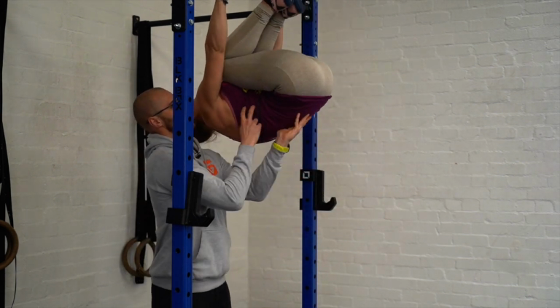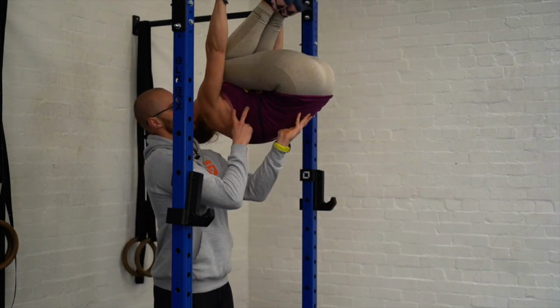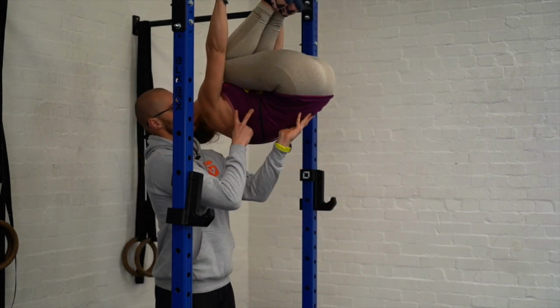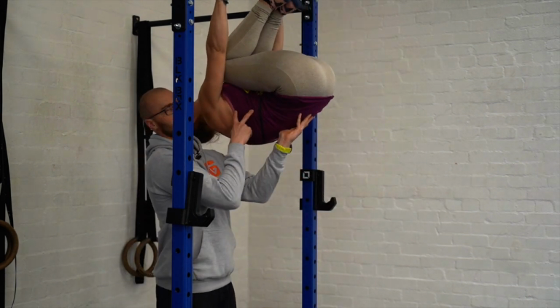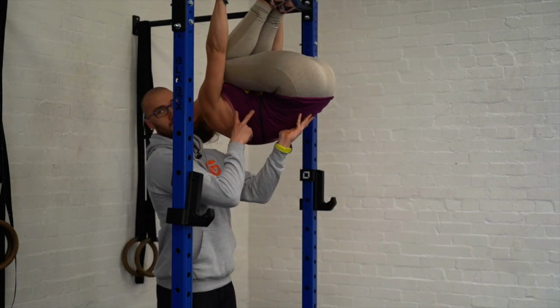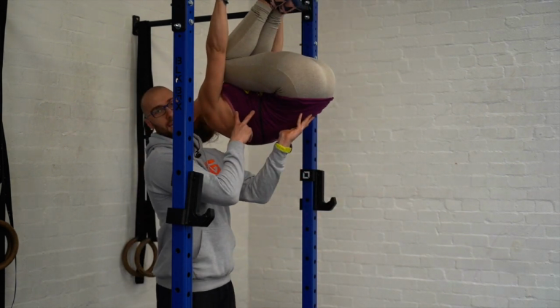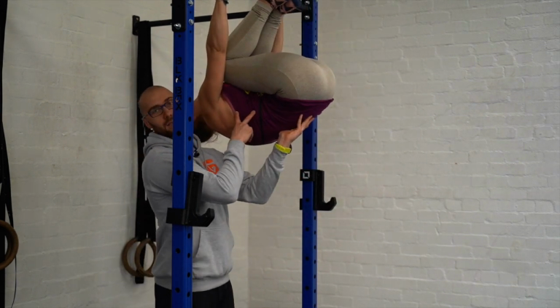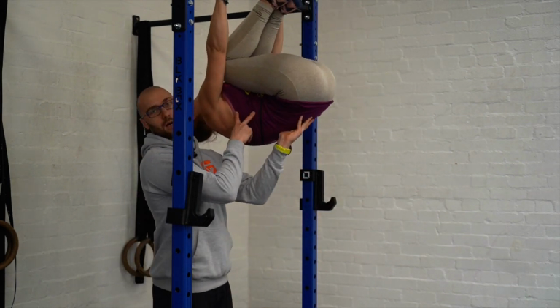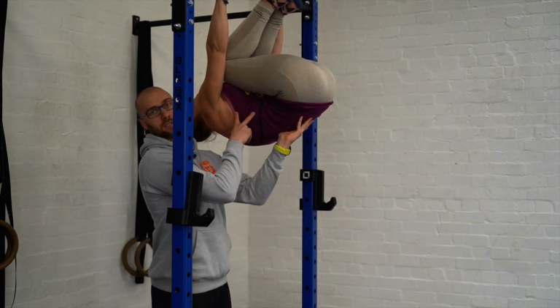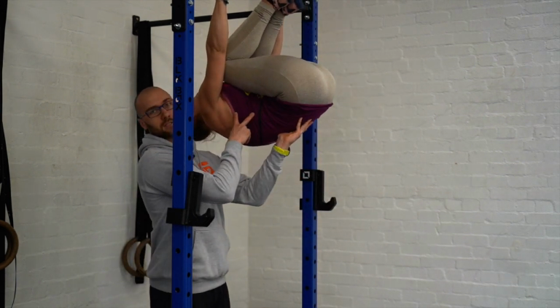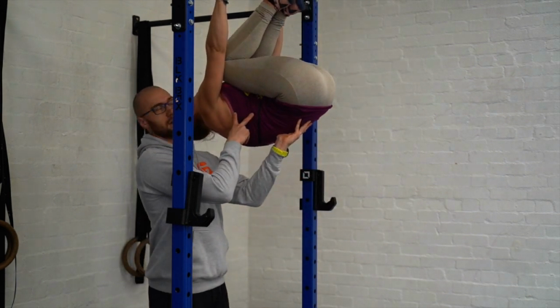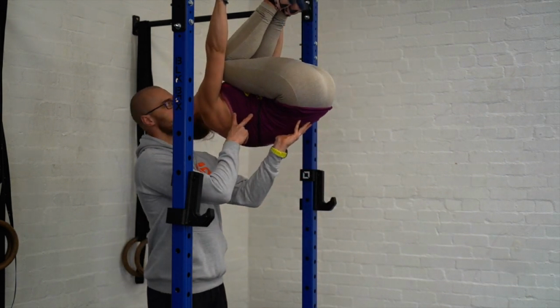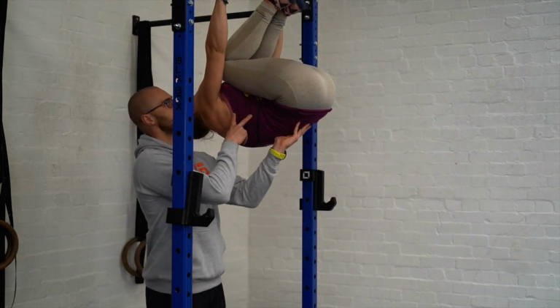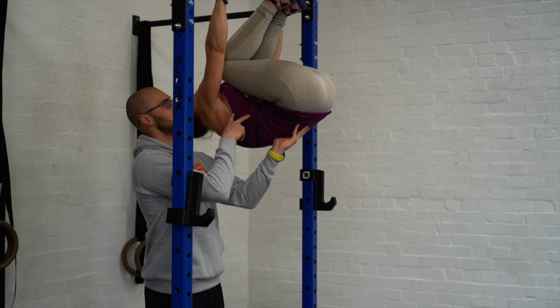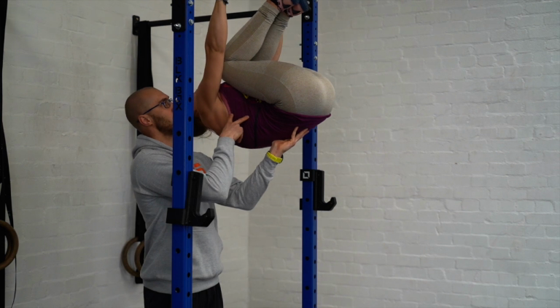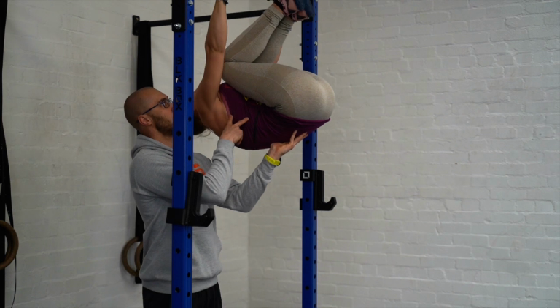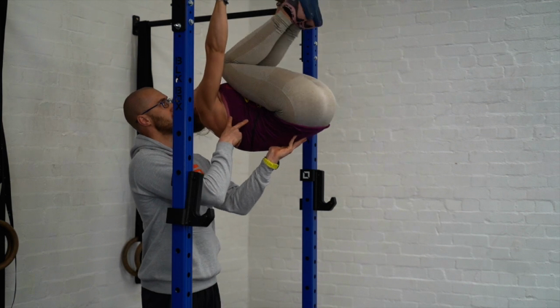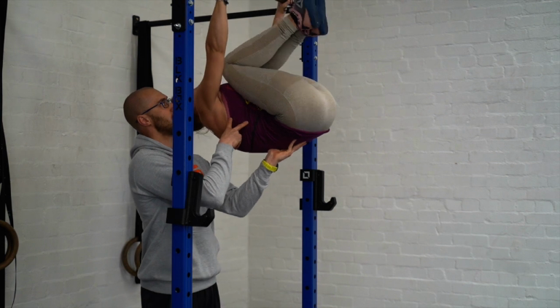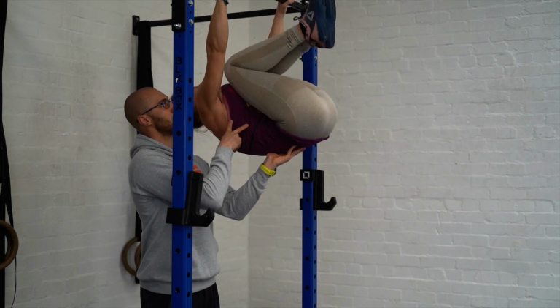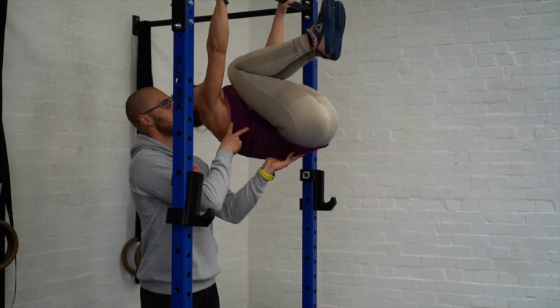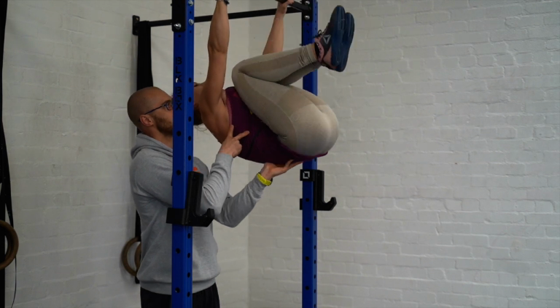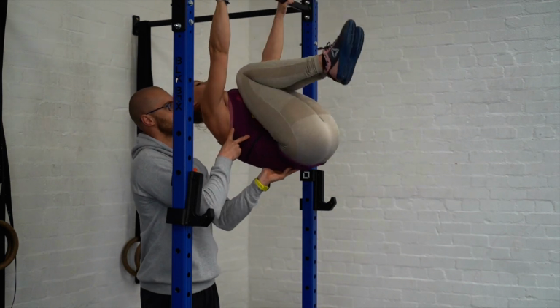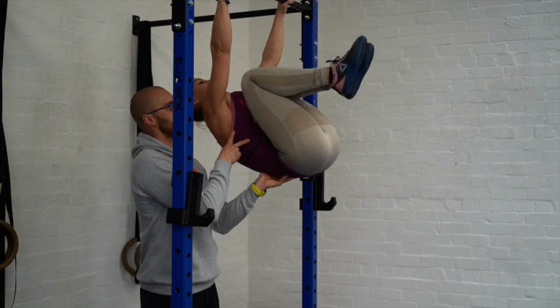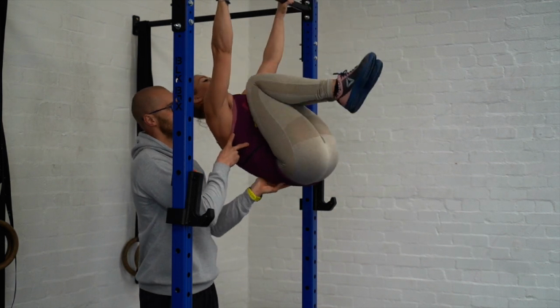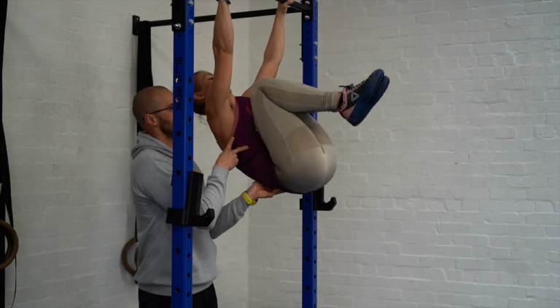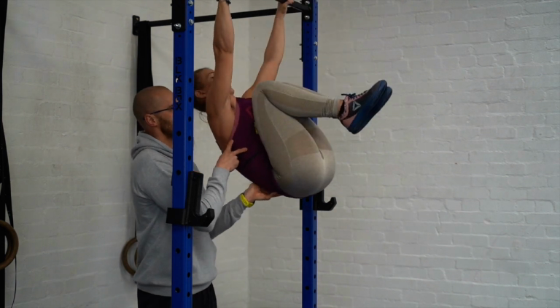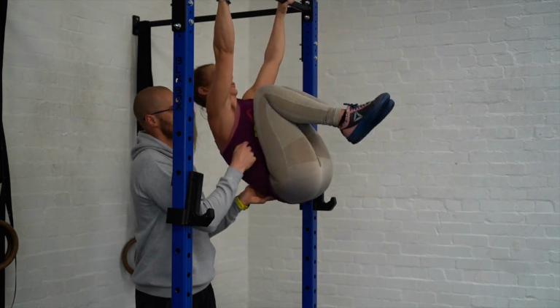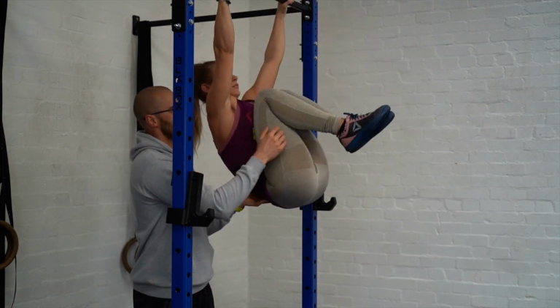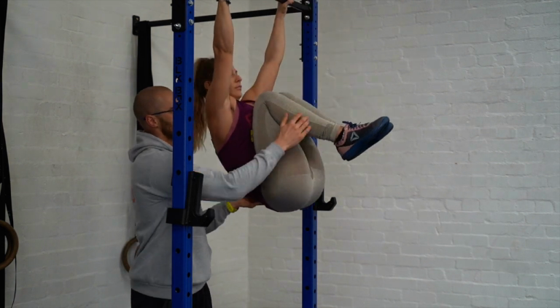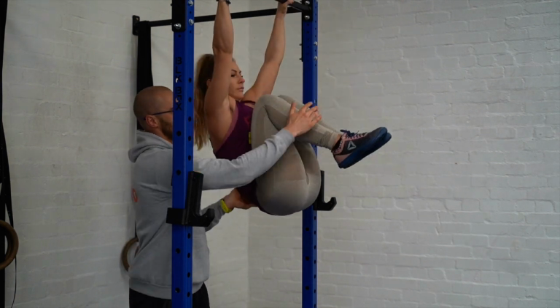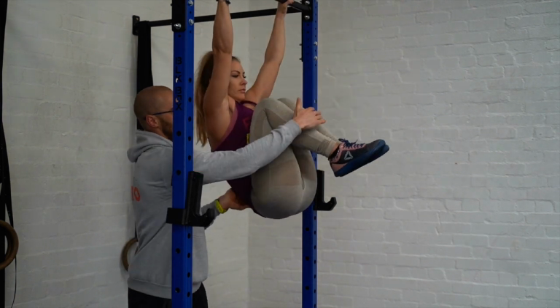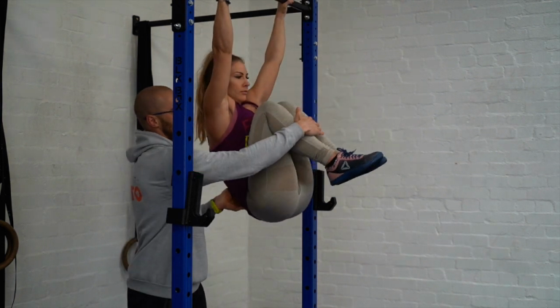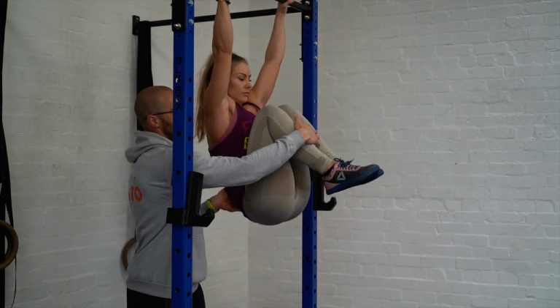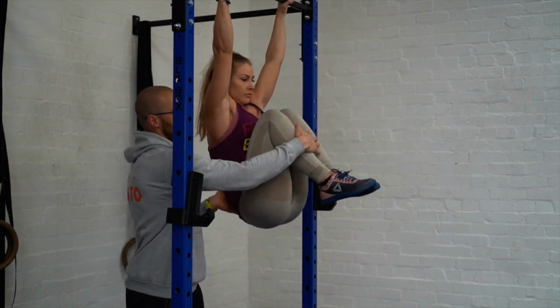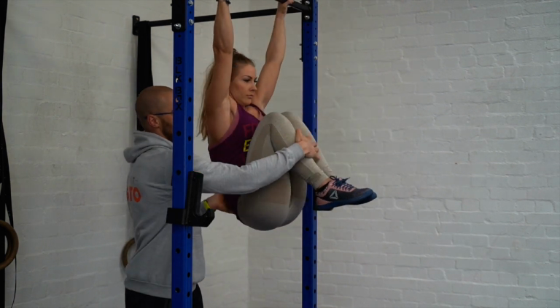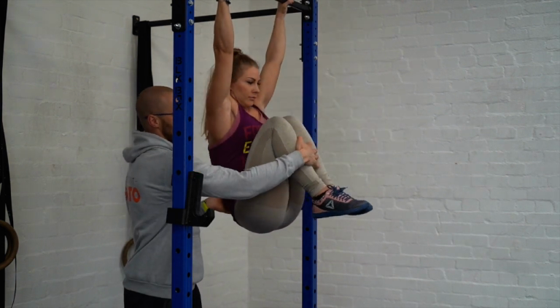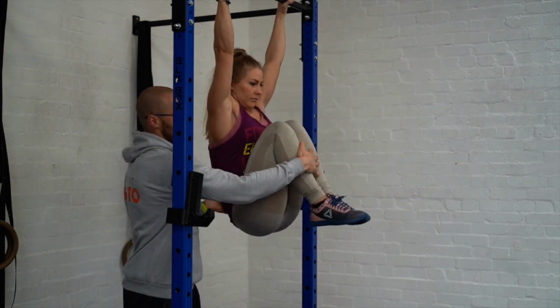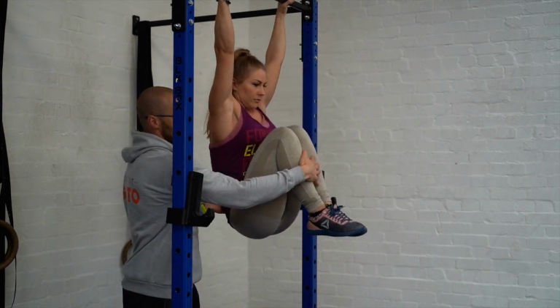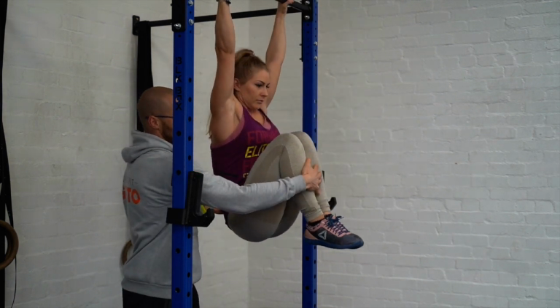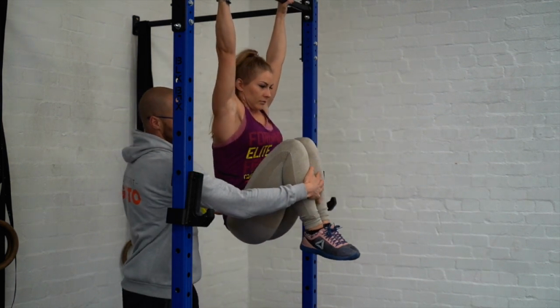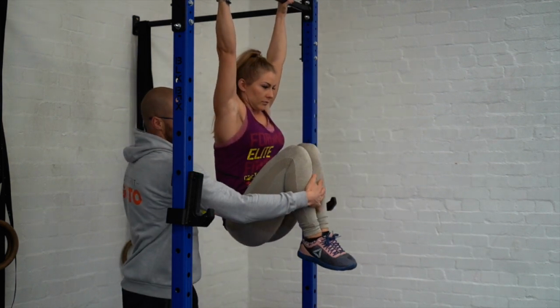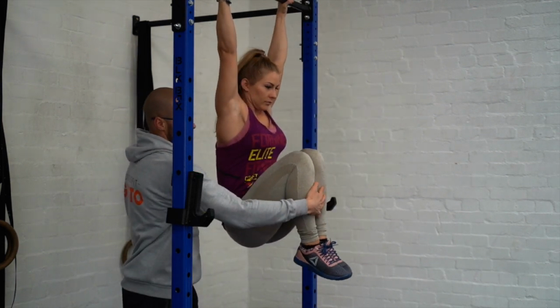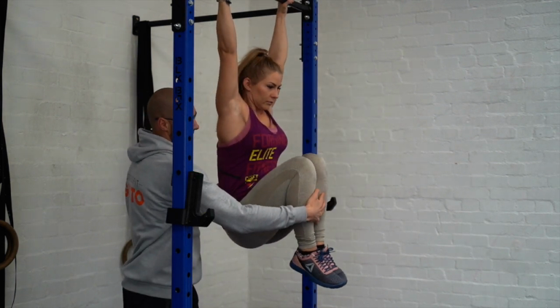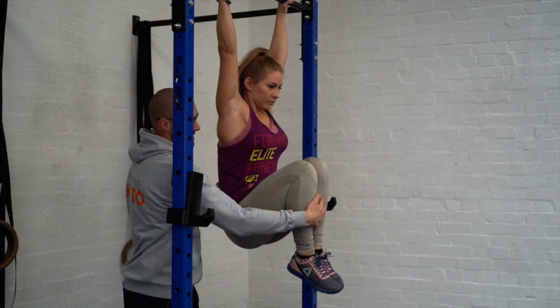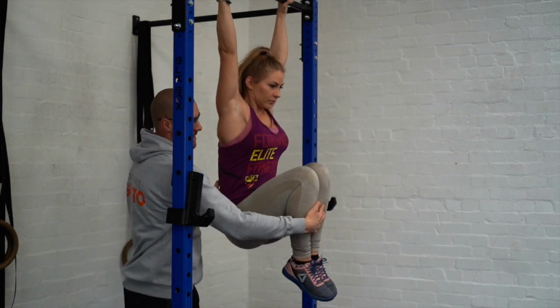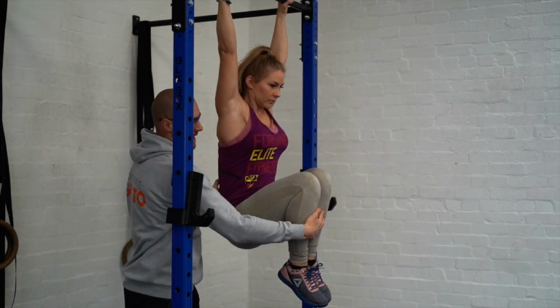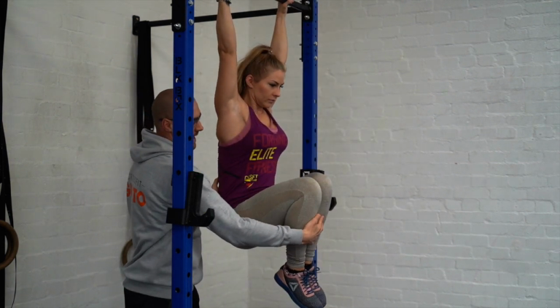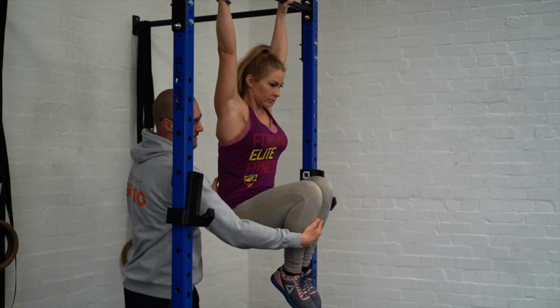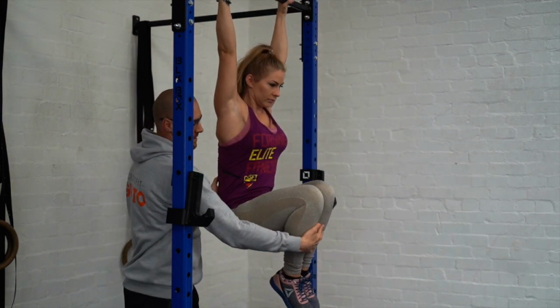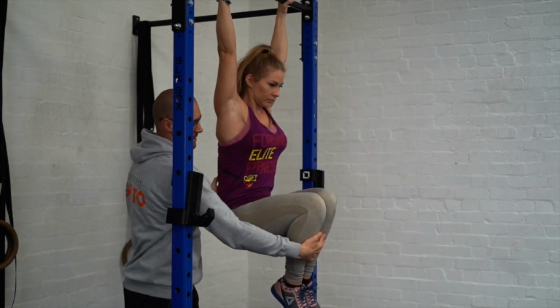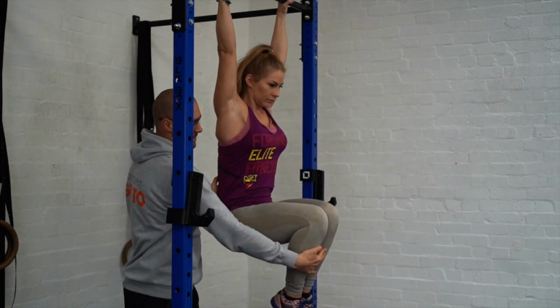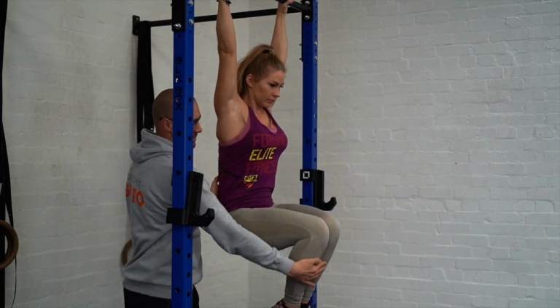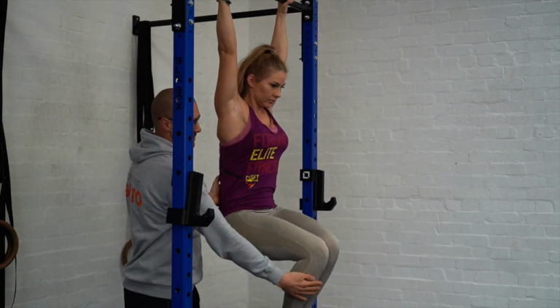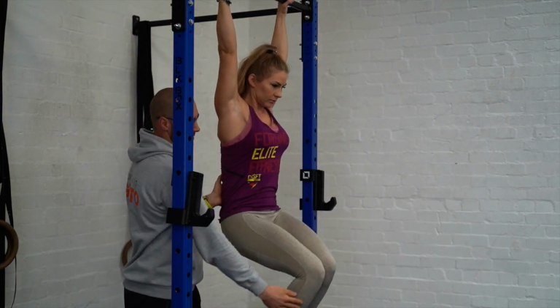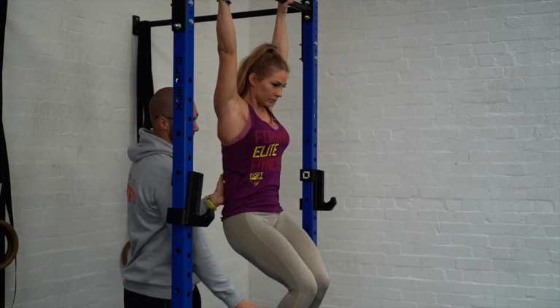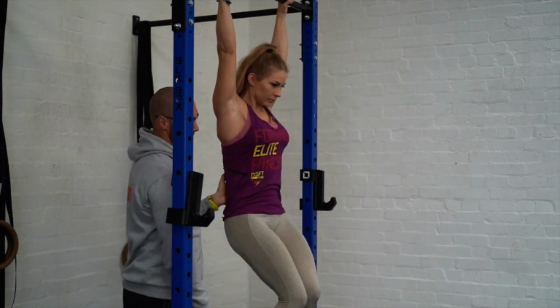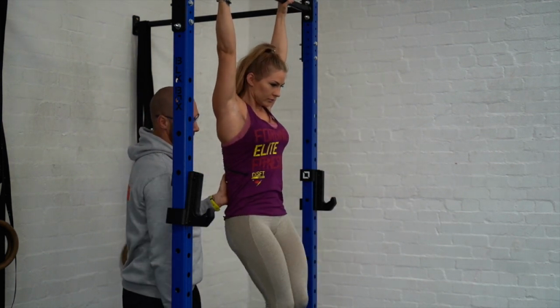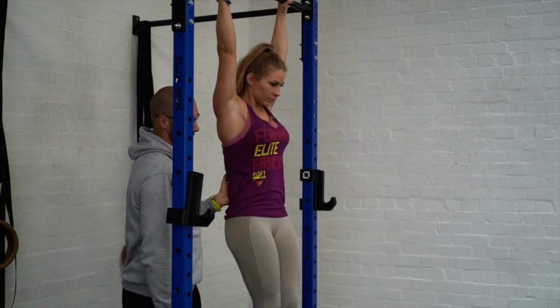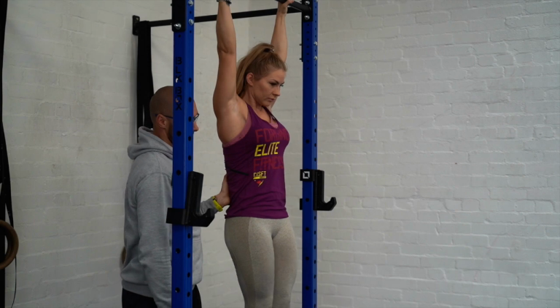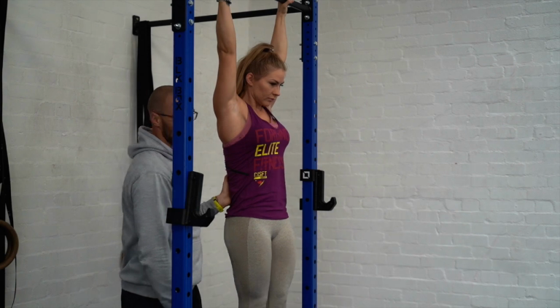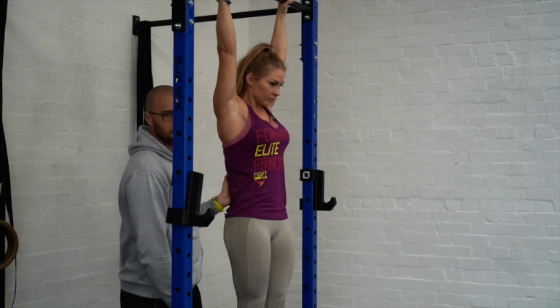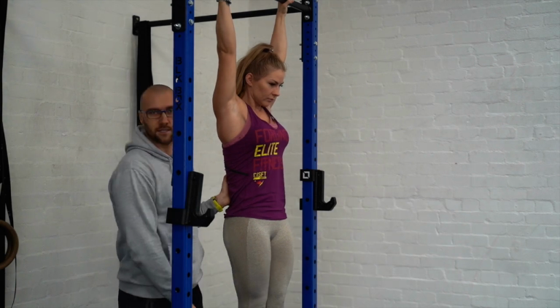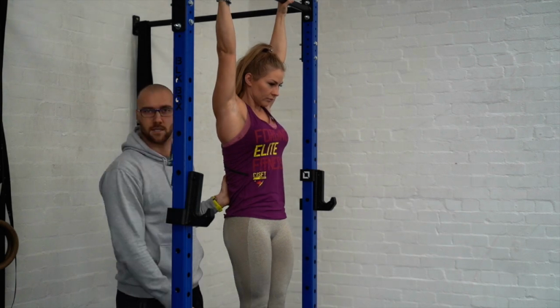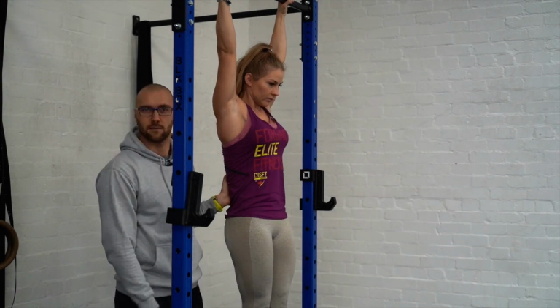This should still be working nice and tight here. She's going to lower down nice and controlled — fold, extend the legs. That's it.